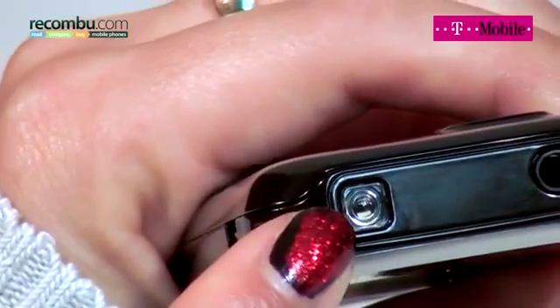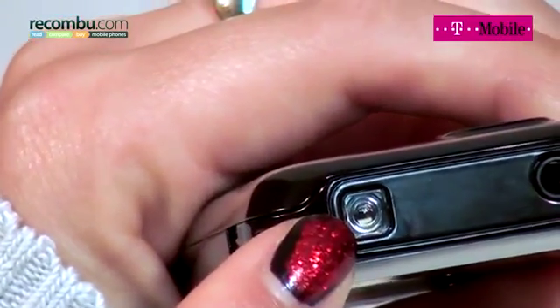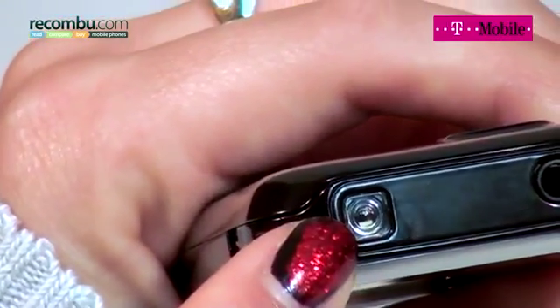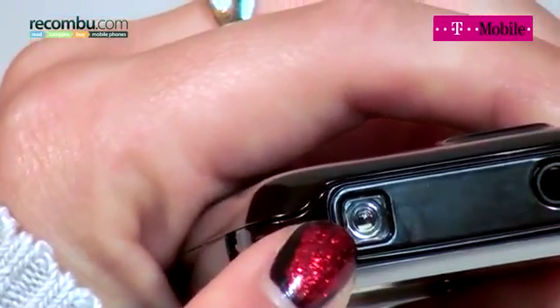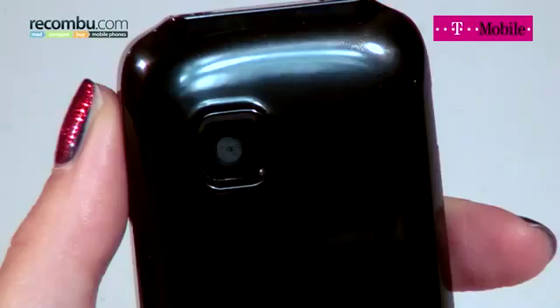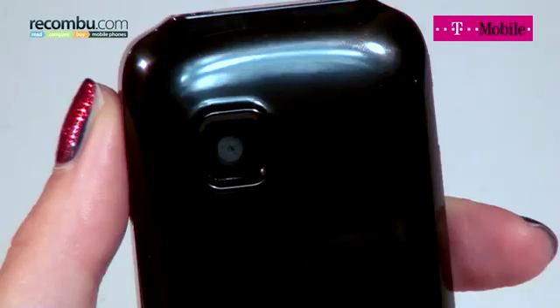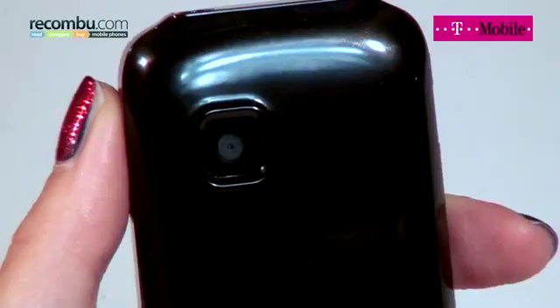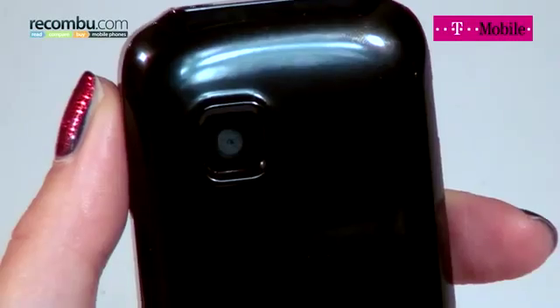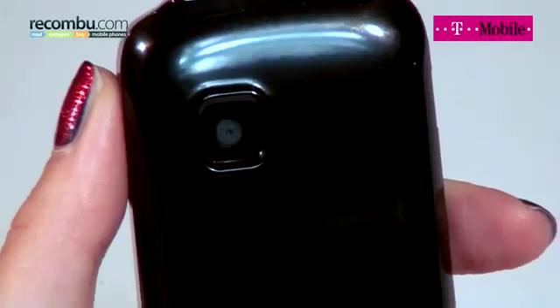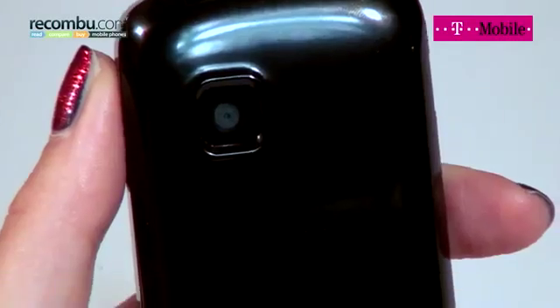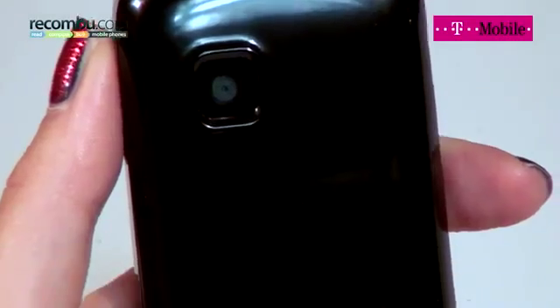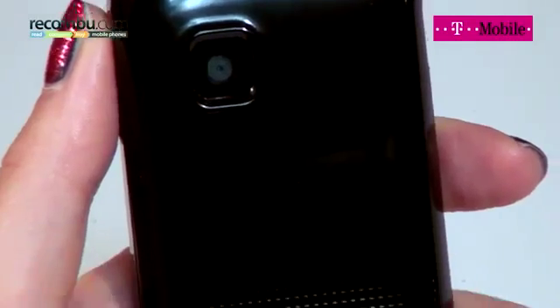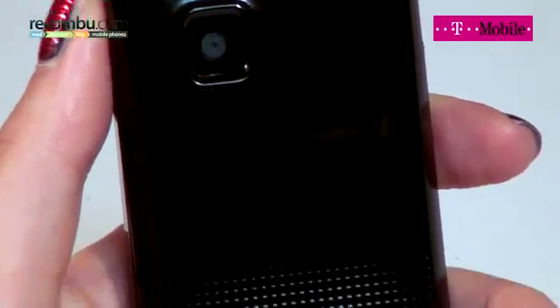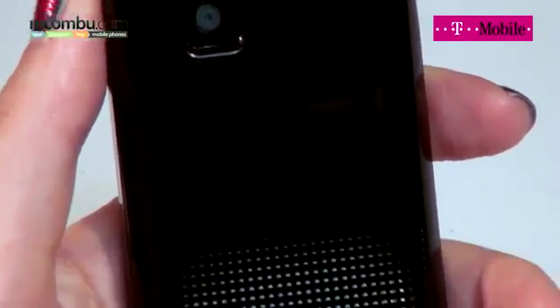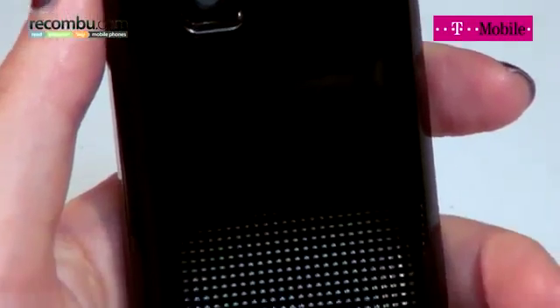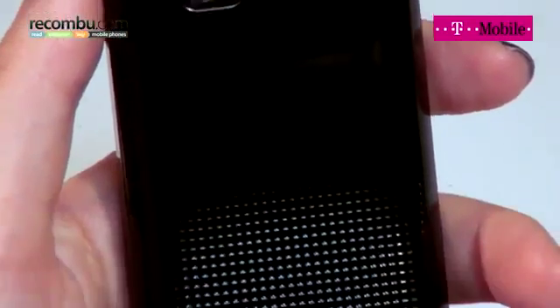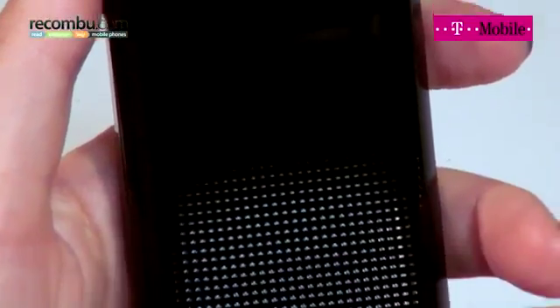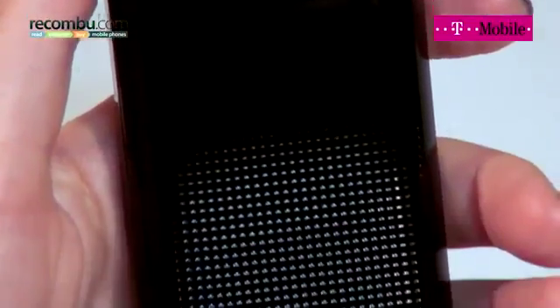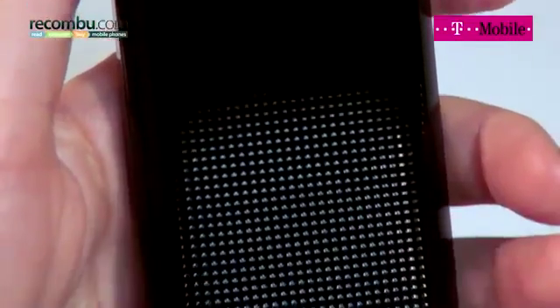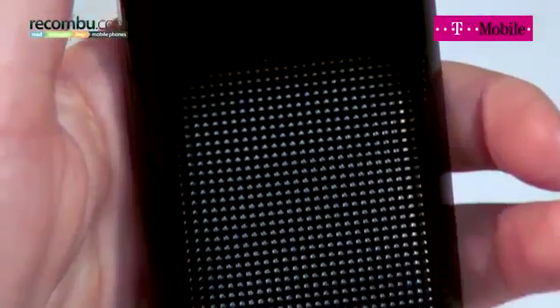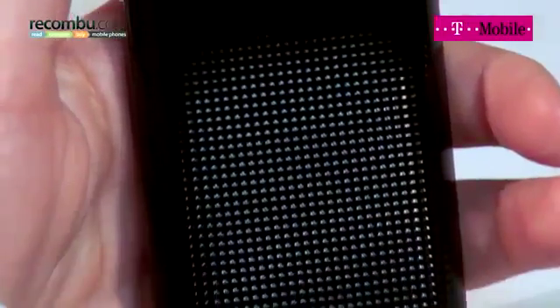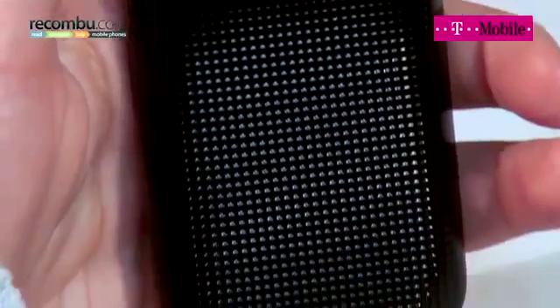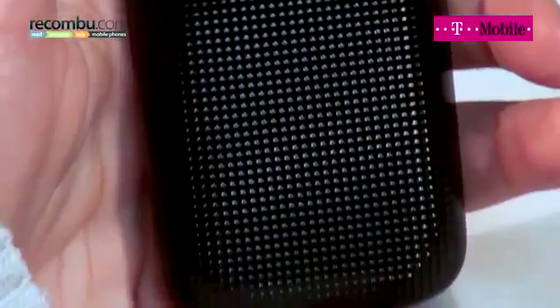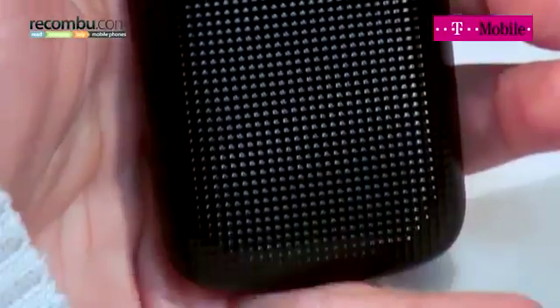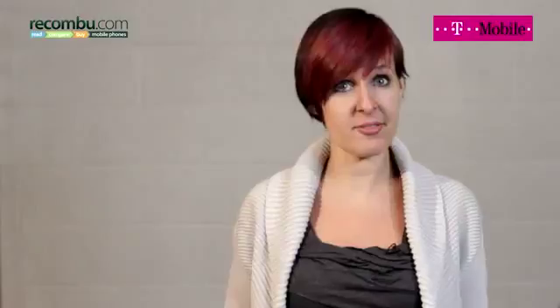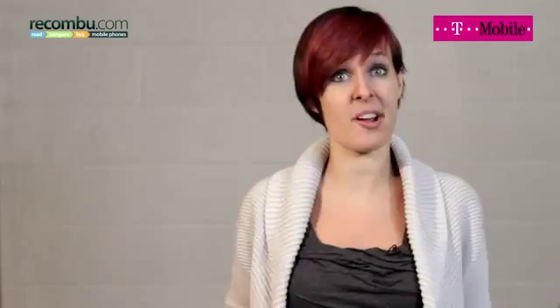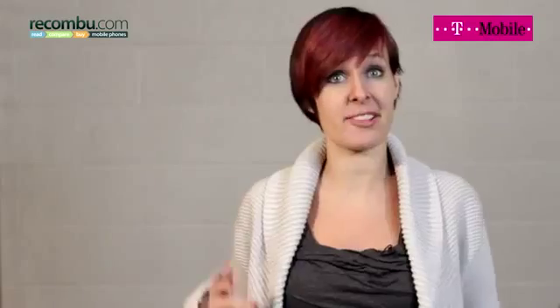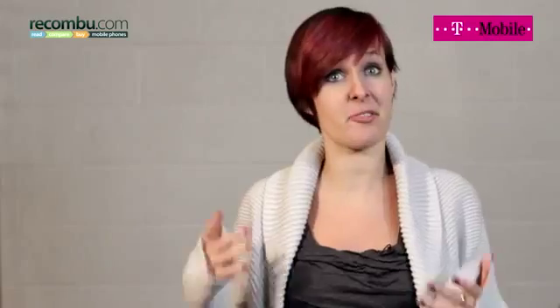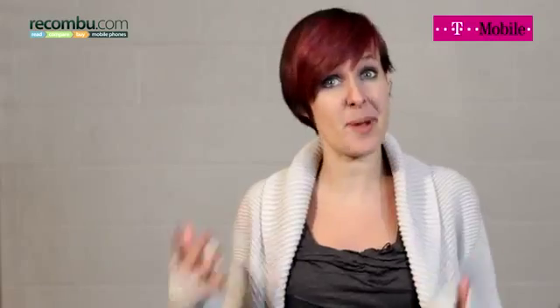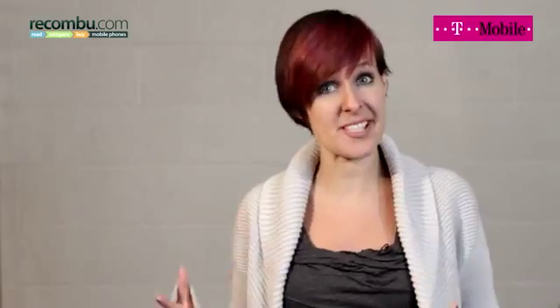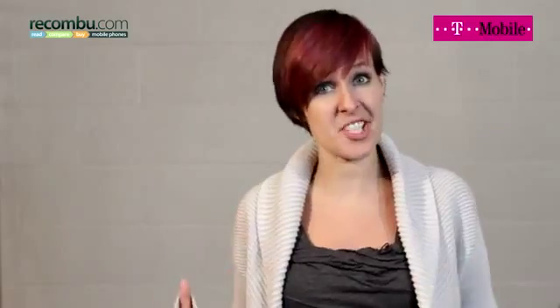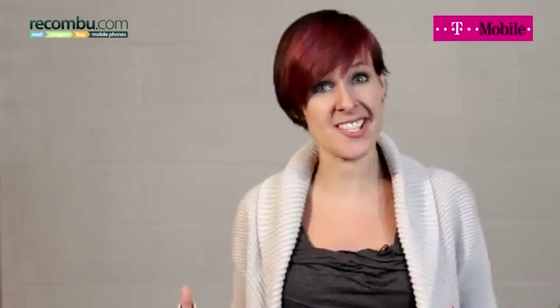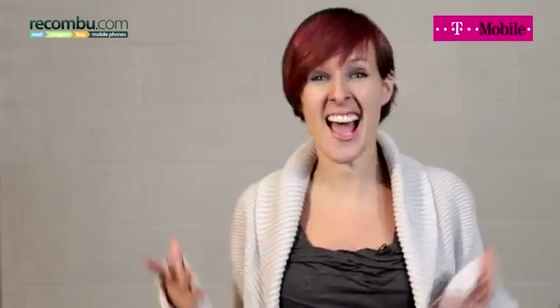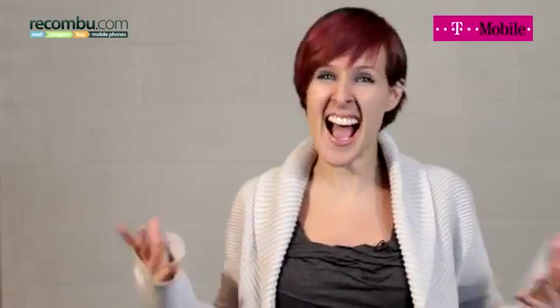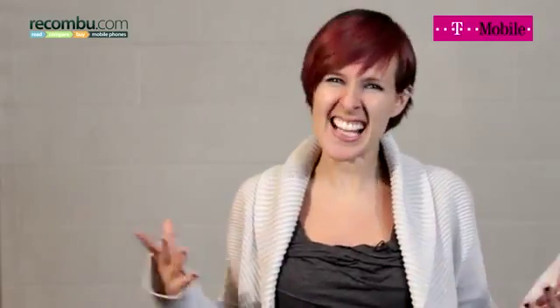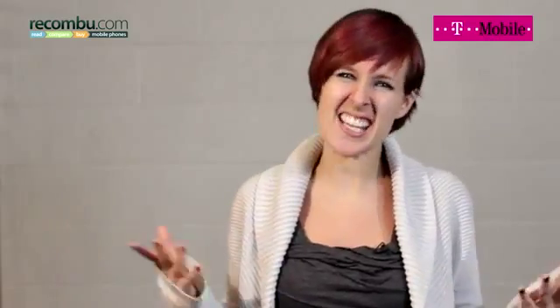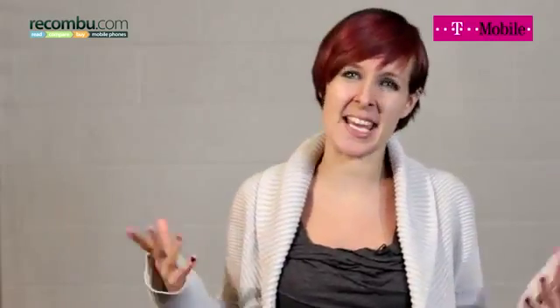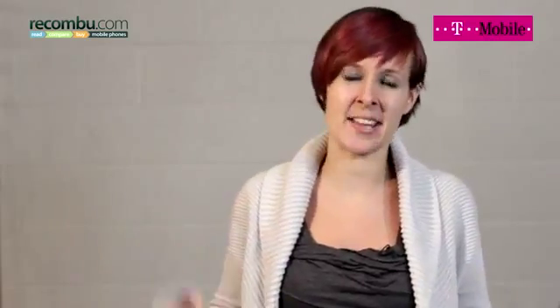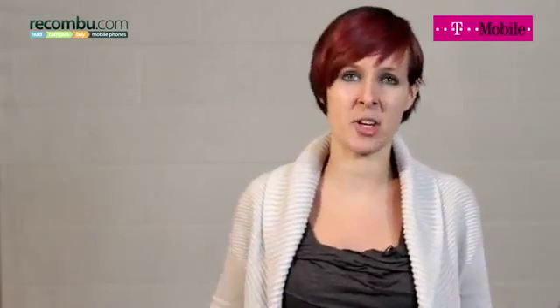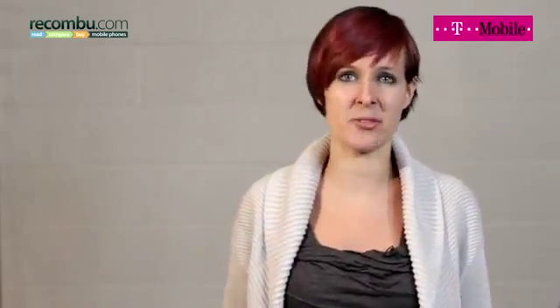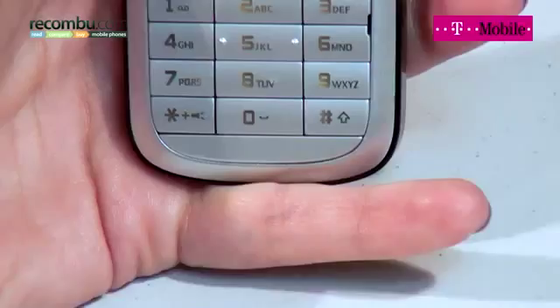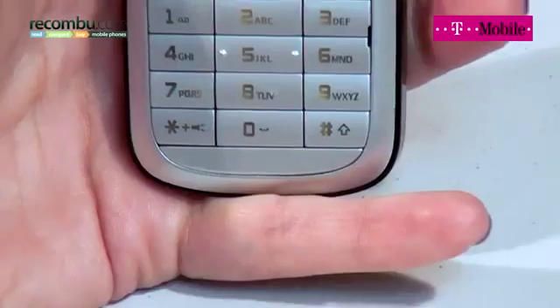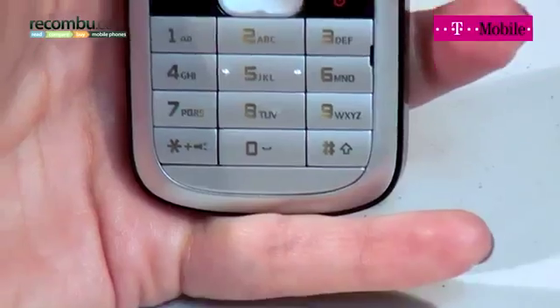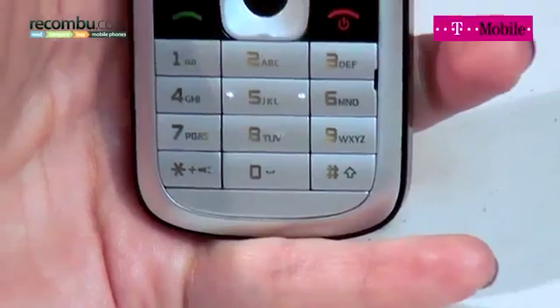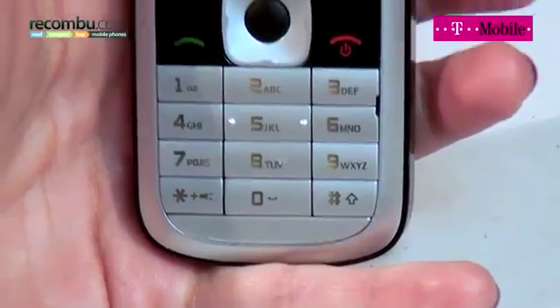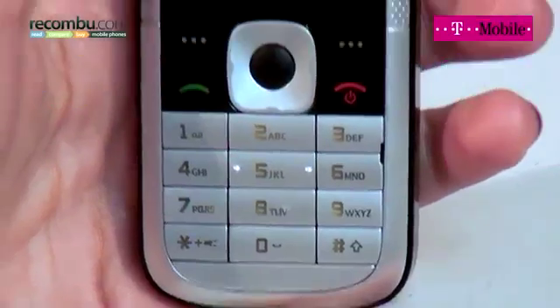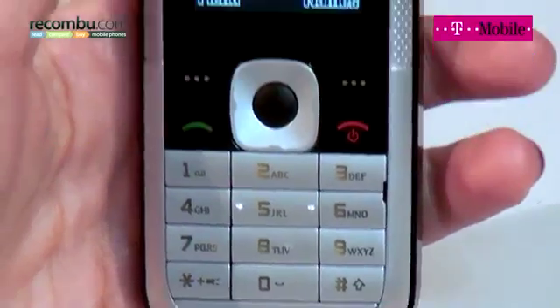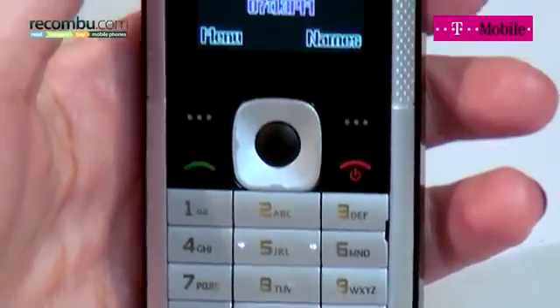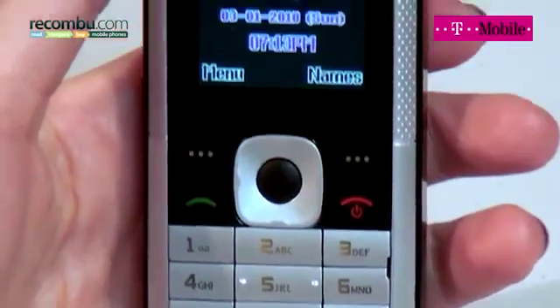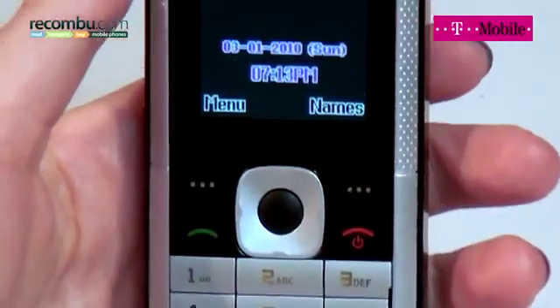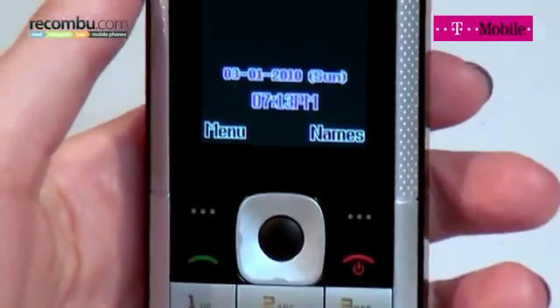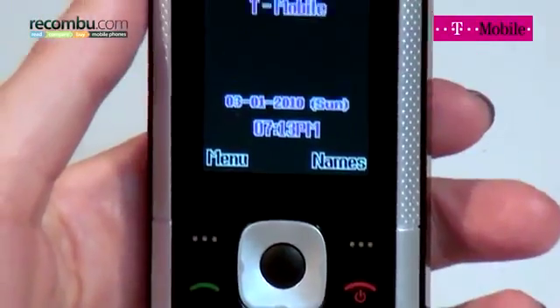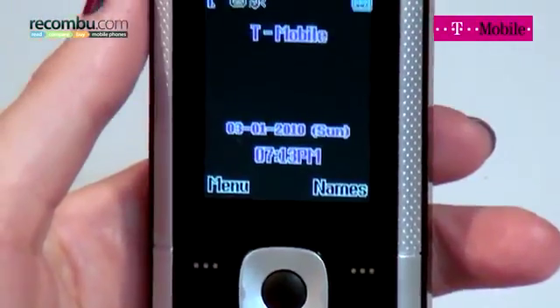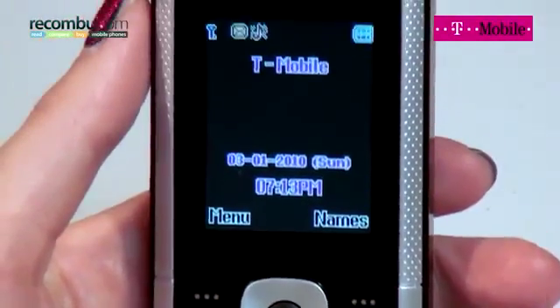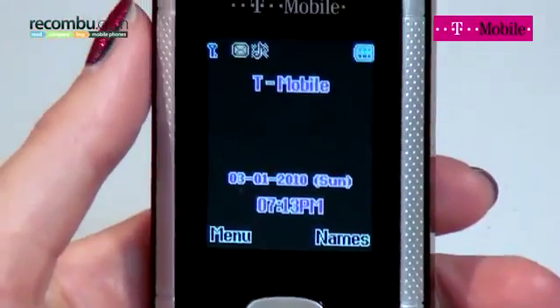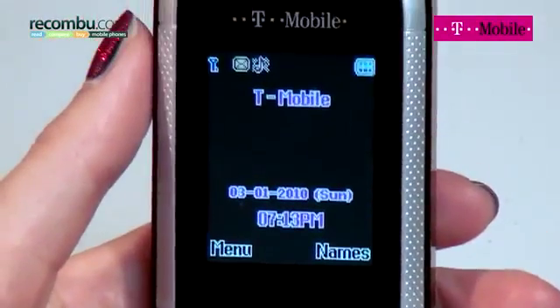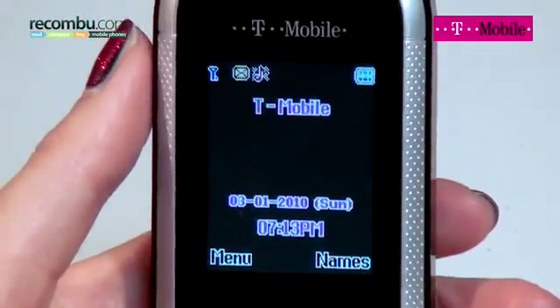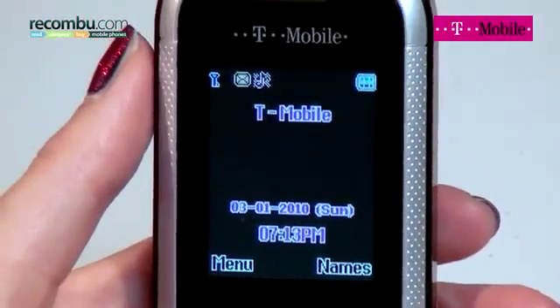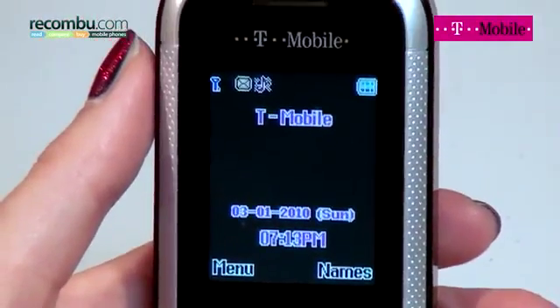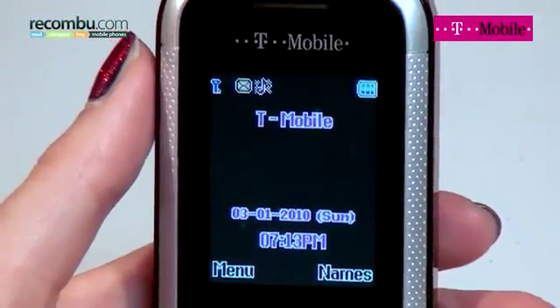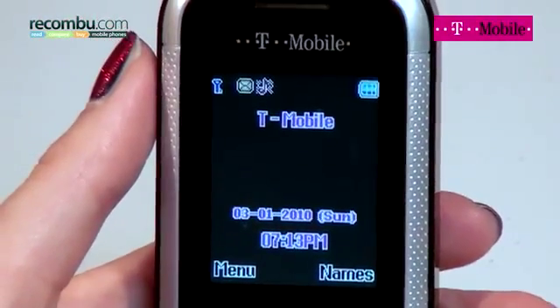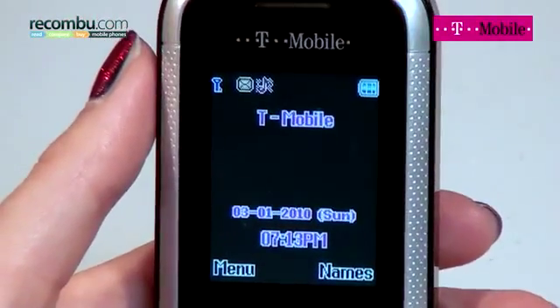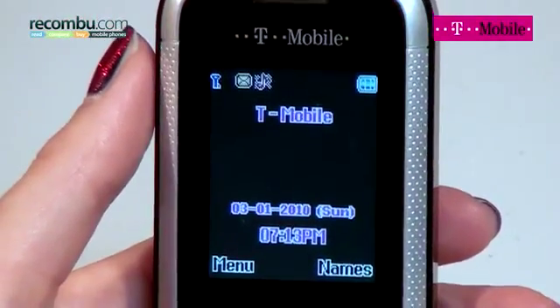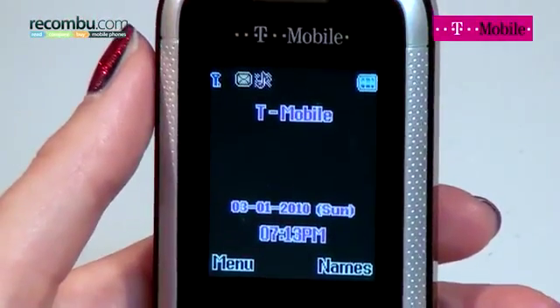There's even a torch built into the top. Yes, it's basic, but for making calls, firing off messages and taking the odd photograph, the Zest offers exceptional value.